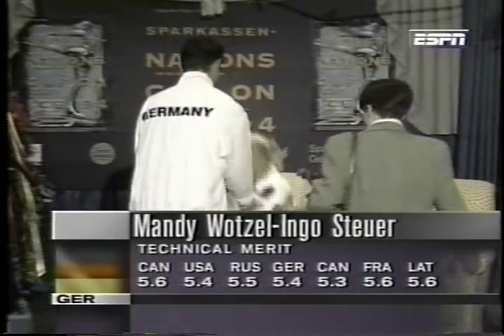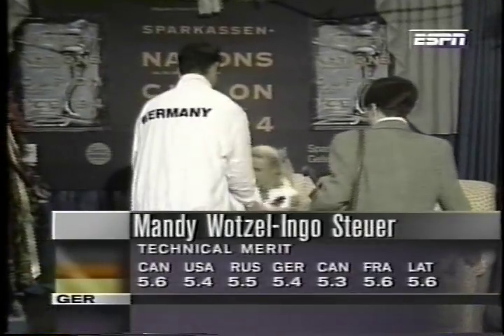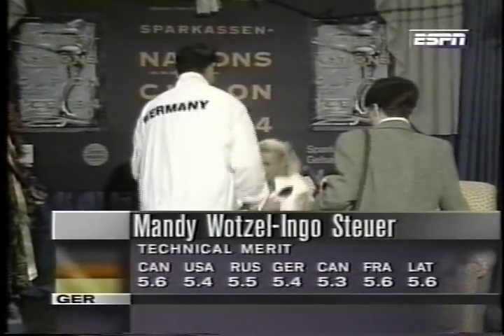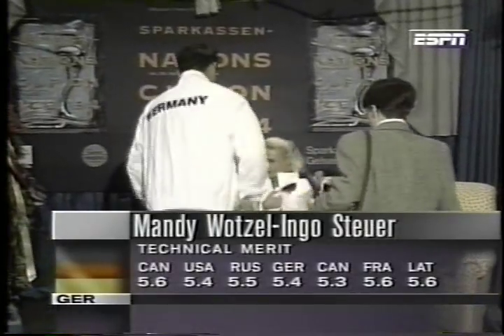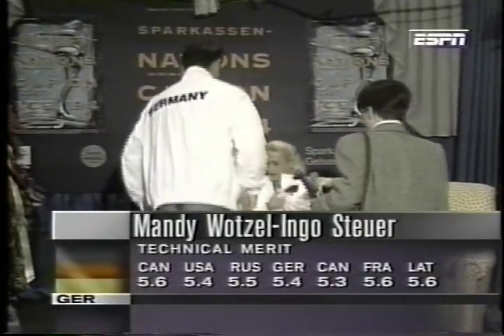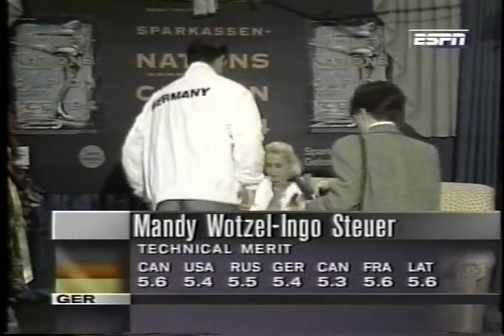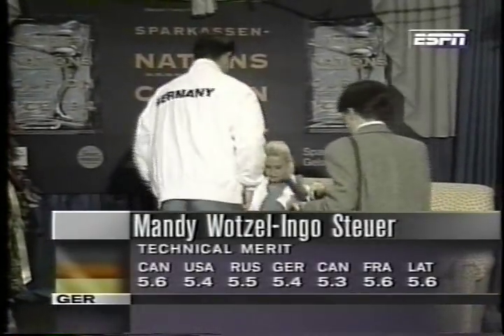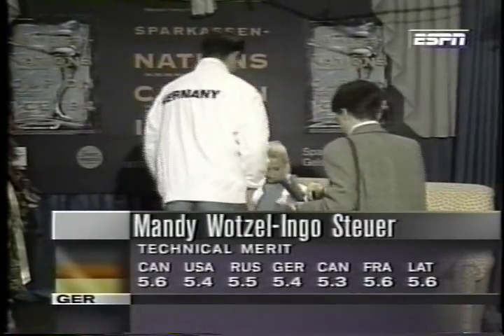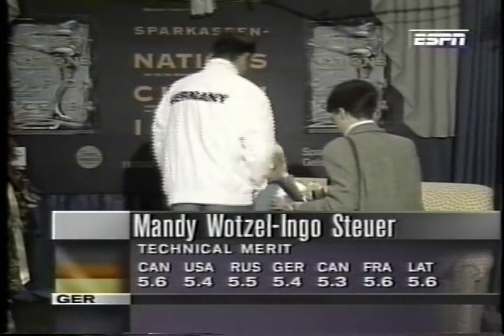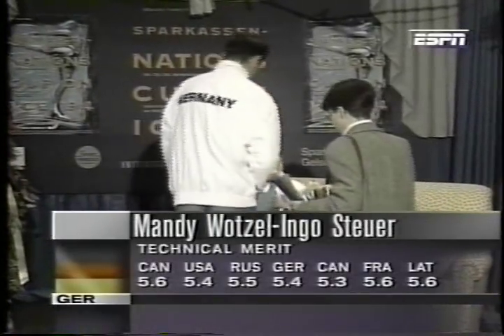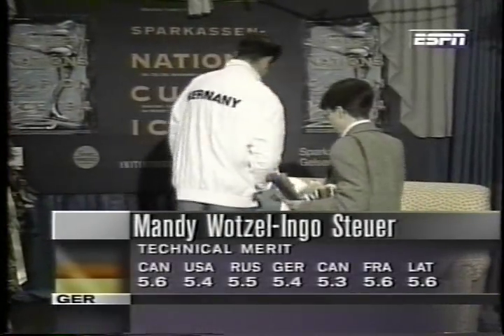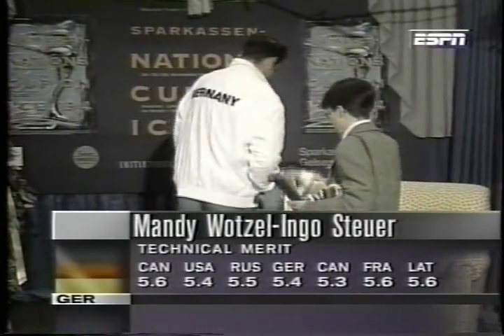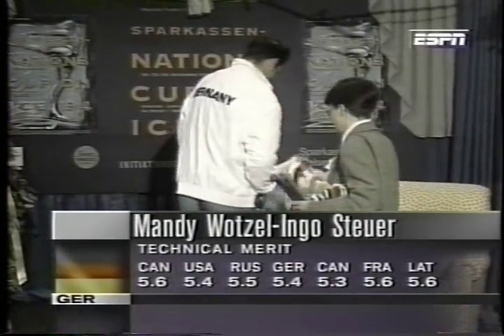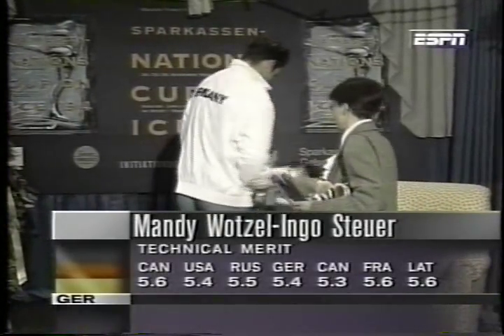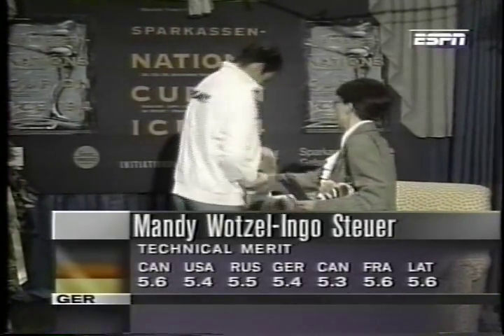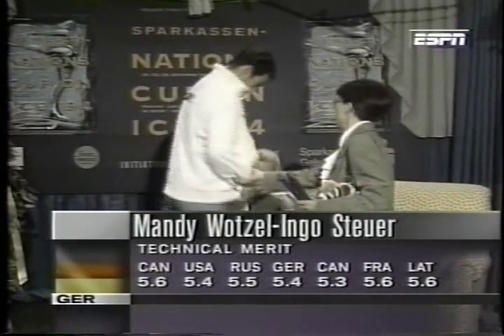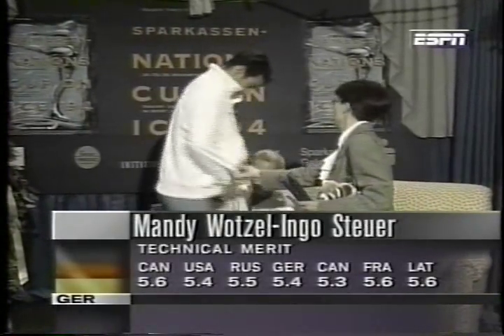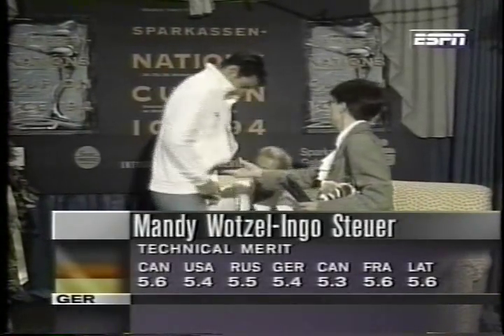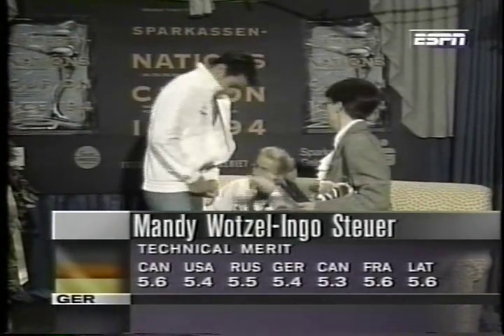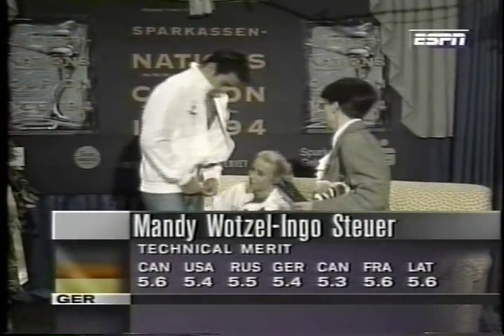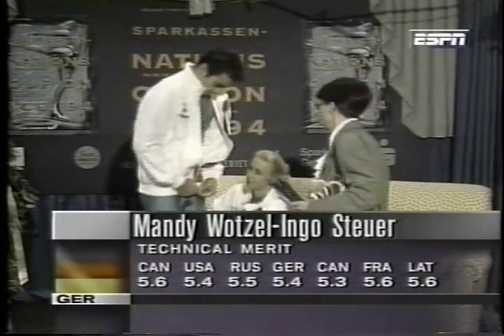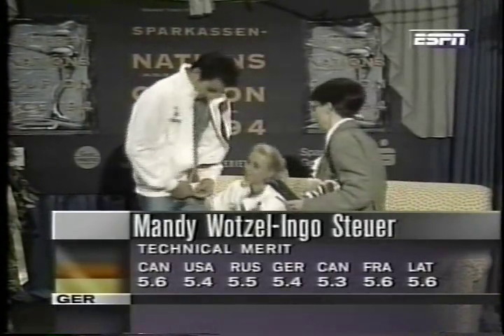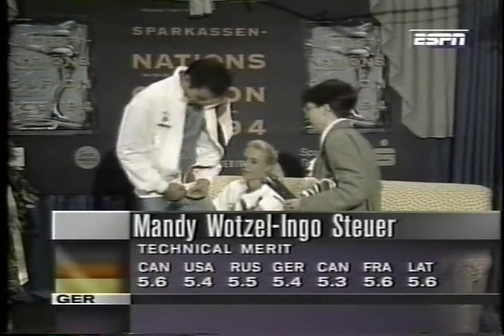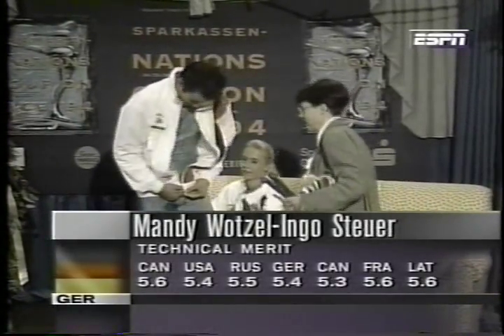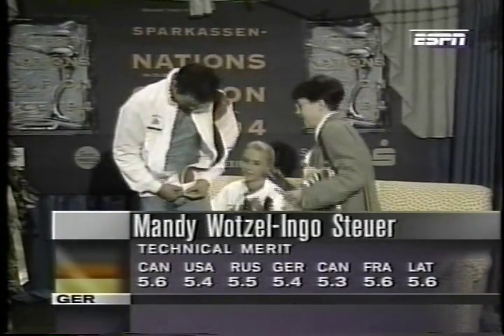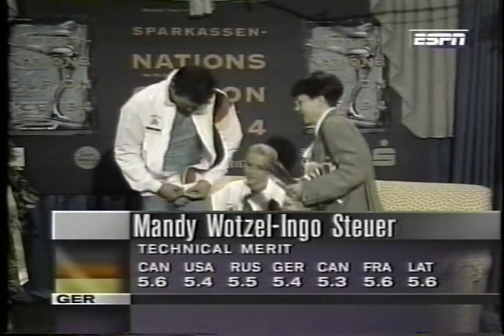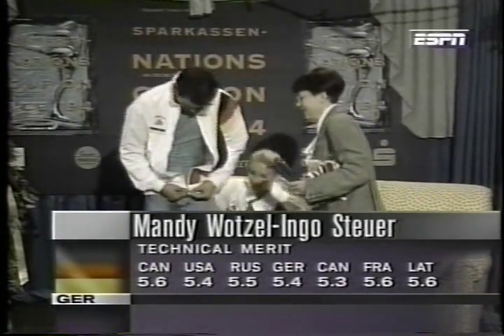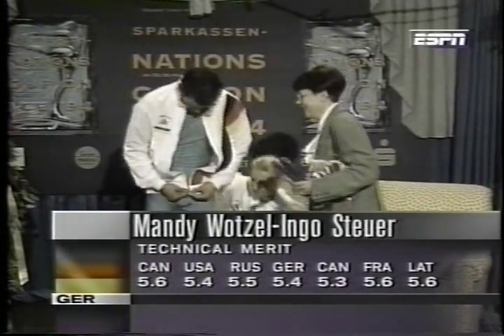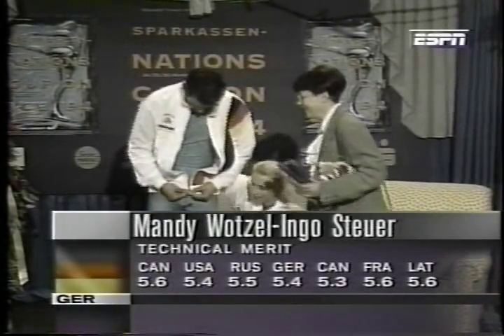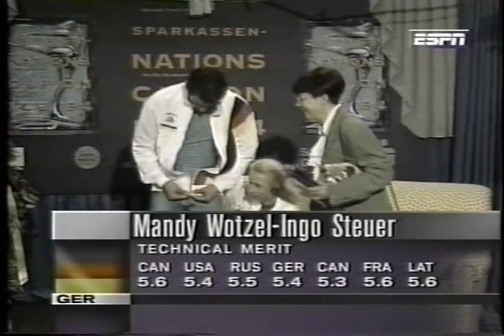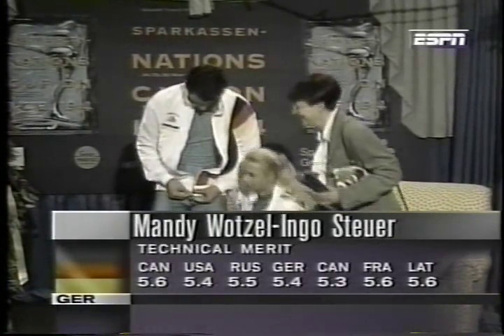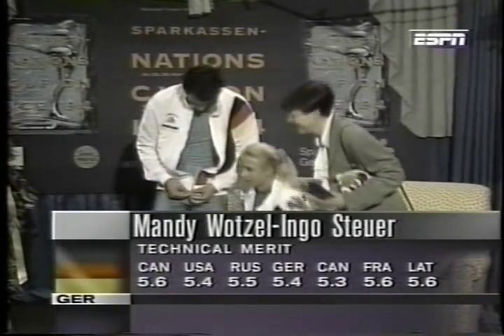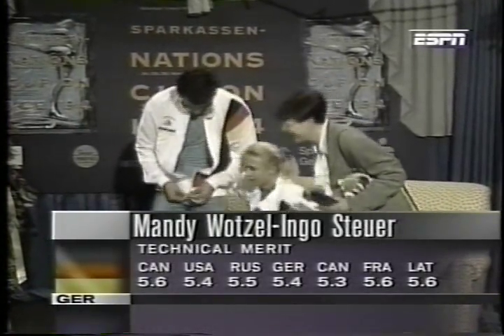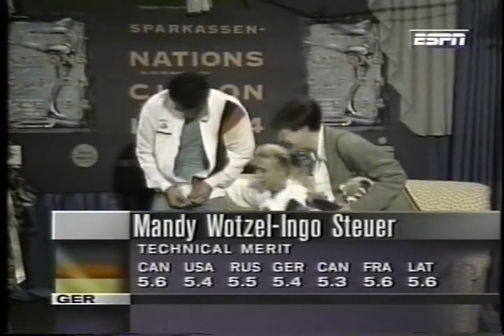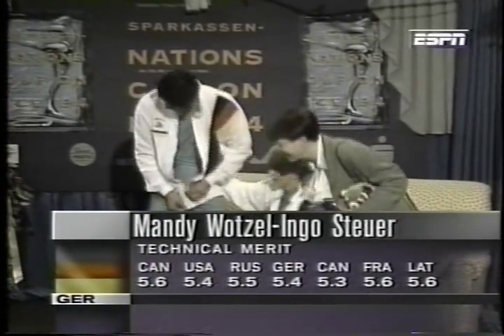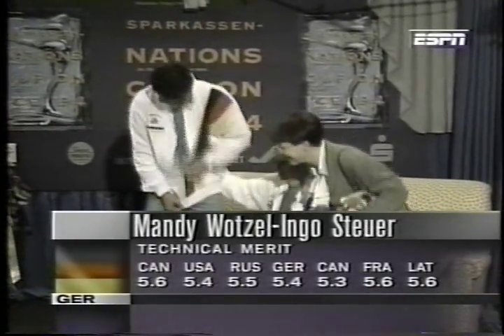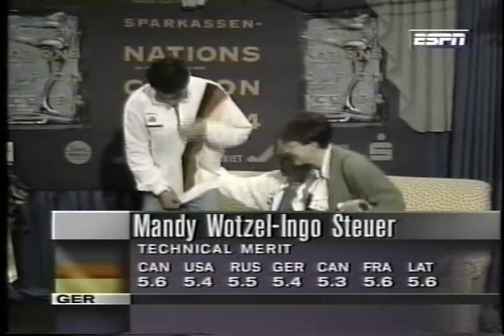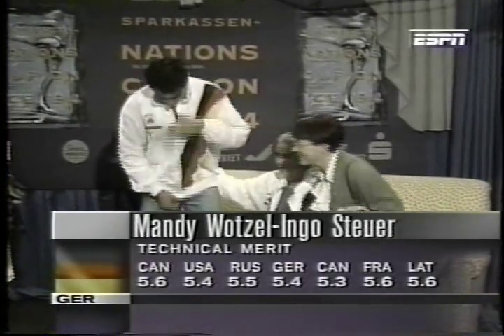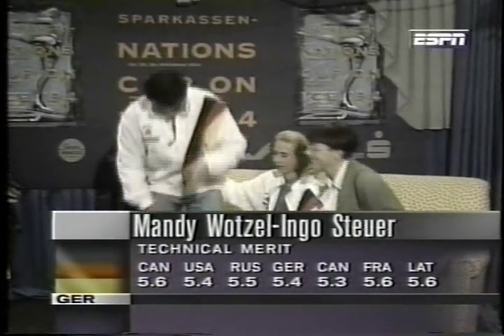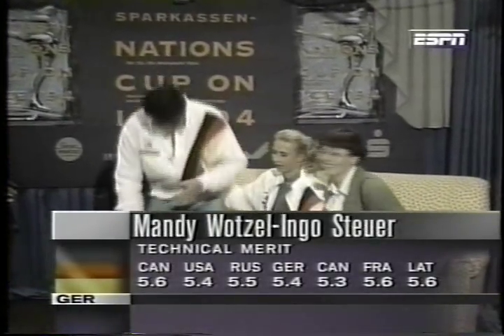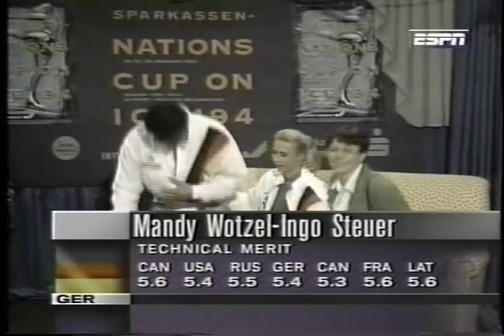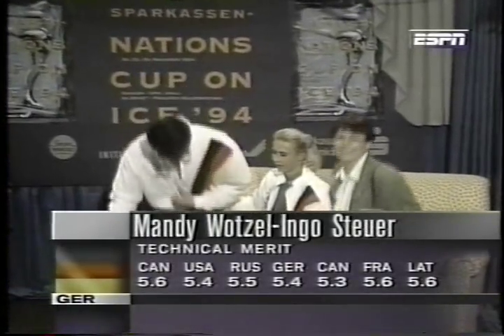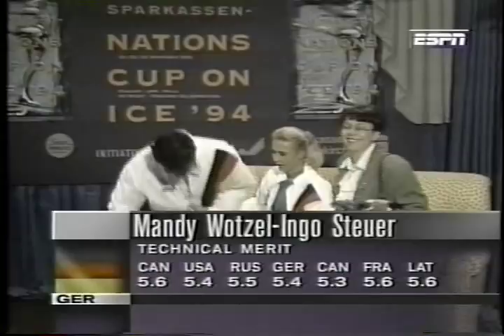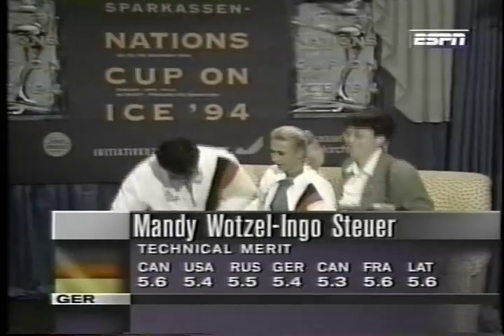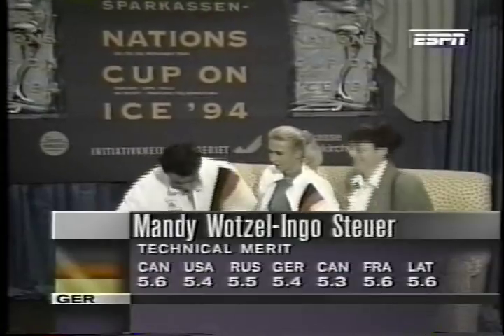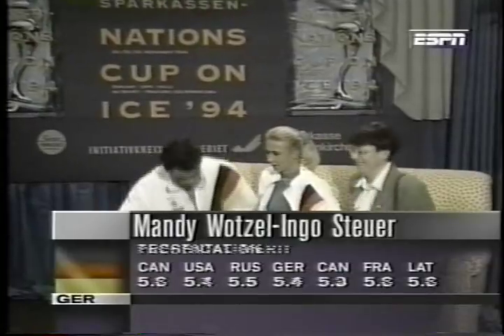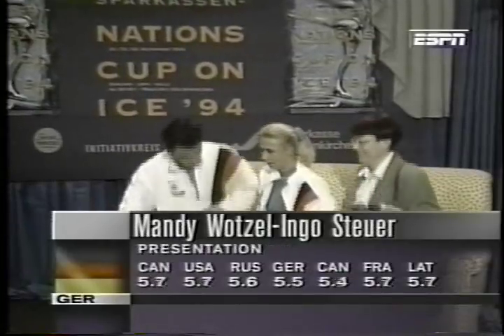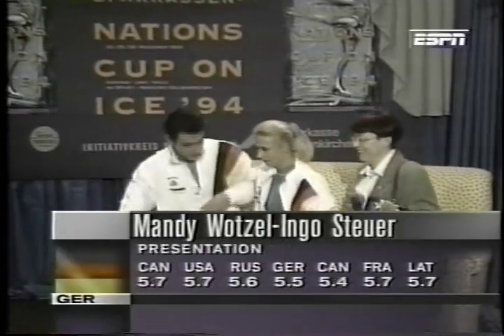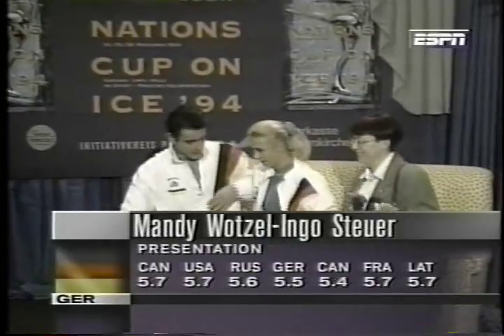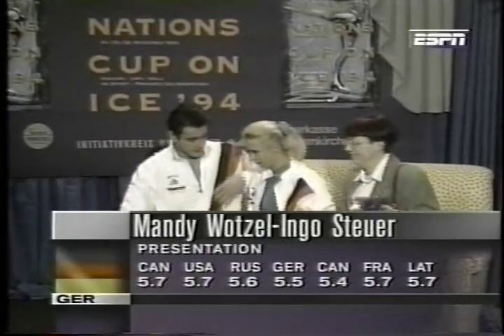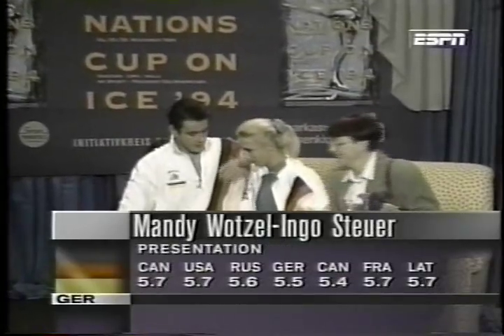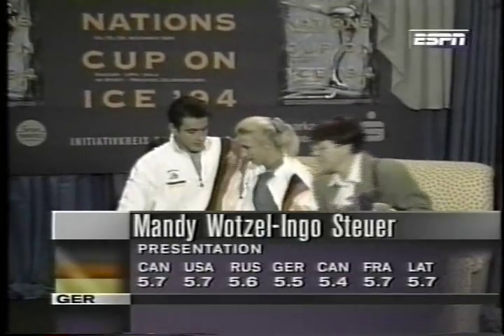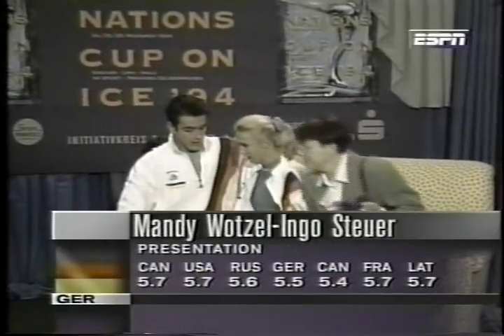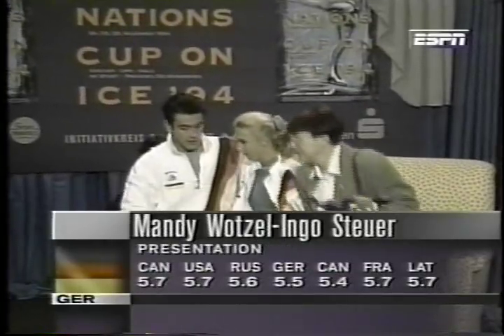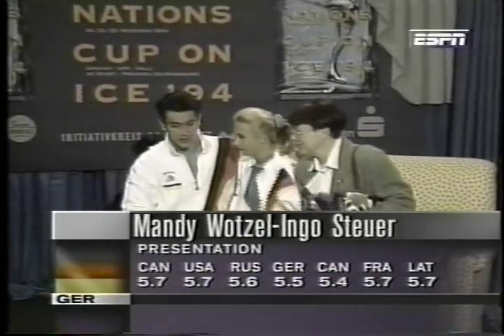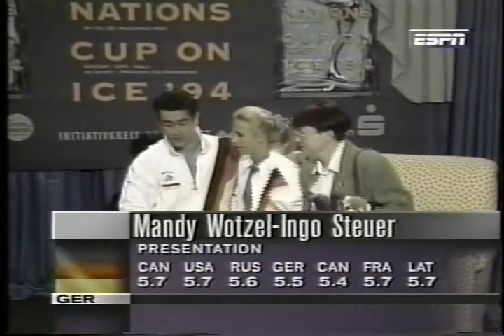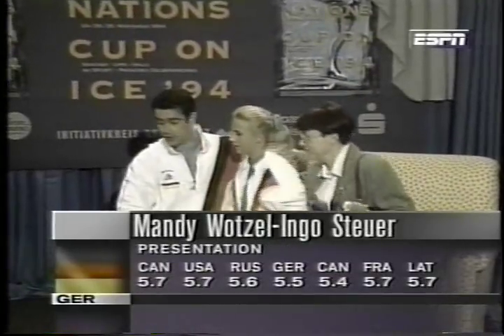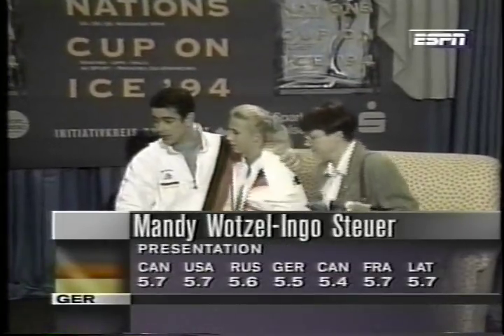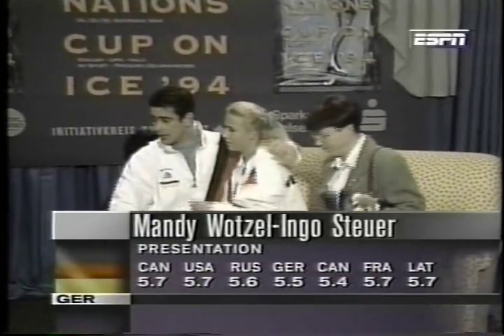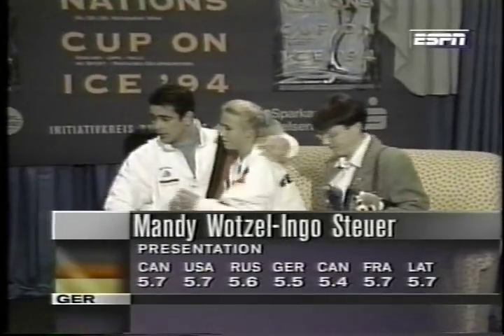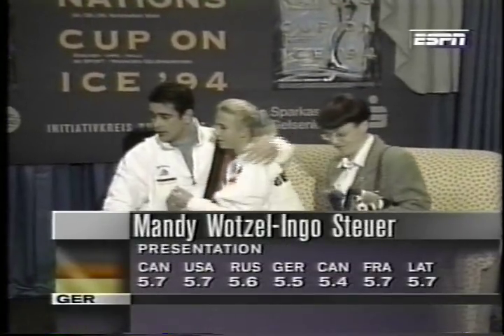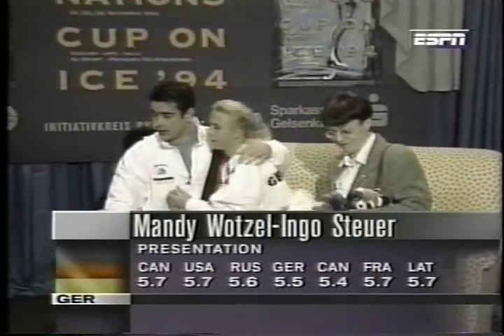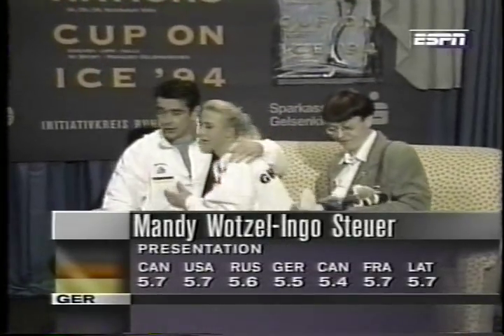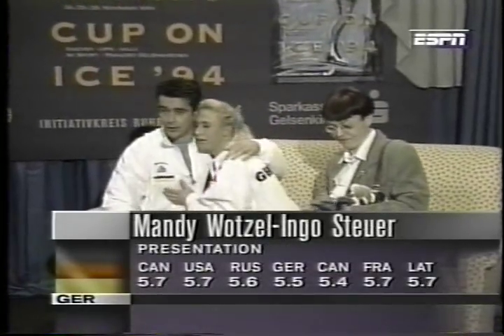And now we await the scores for technical merit — a low of 5.3 and a high of 5.6. That will put them in first place if it's matched by presentation scores.